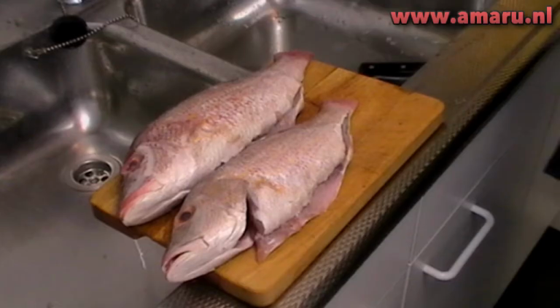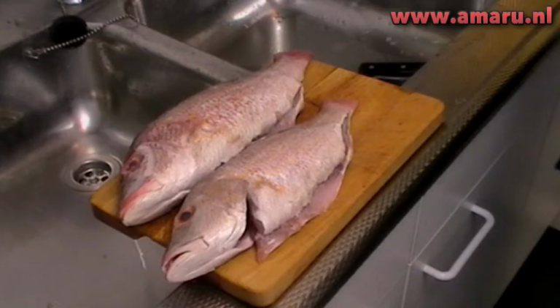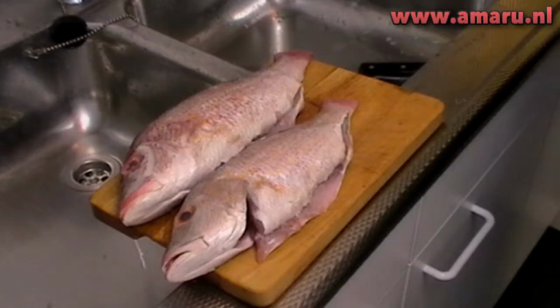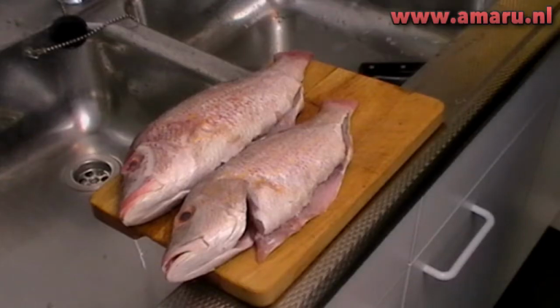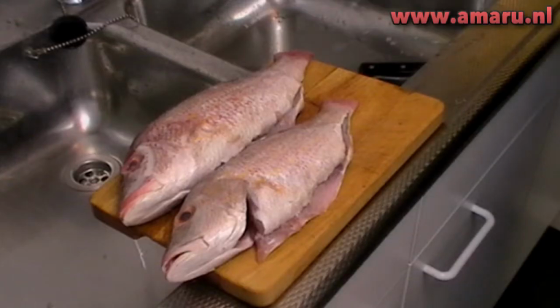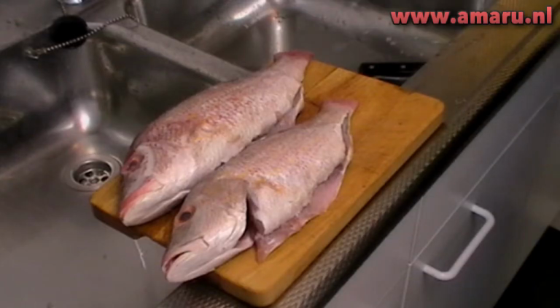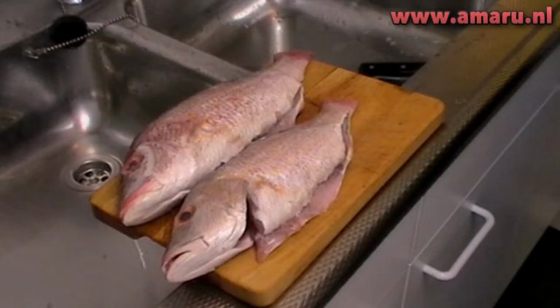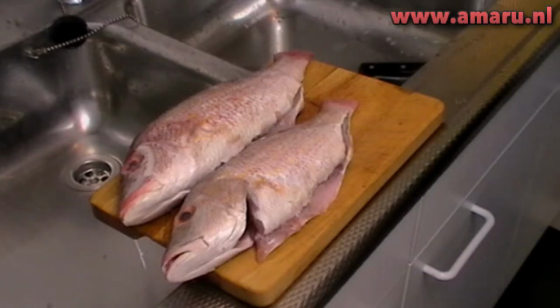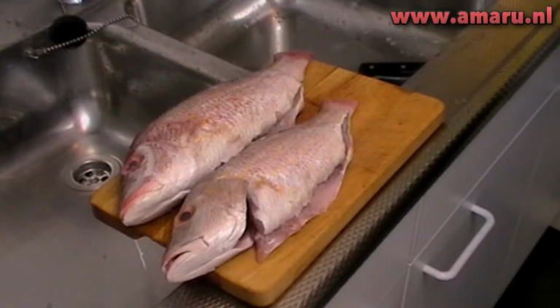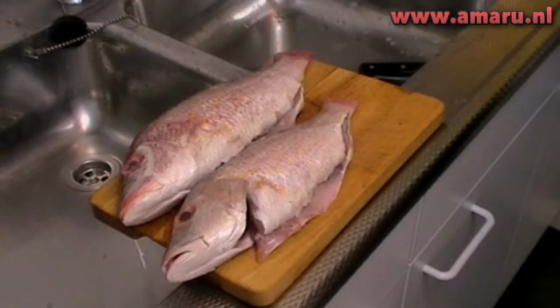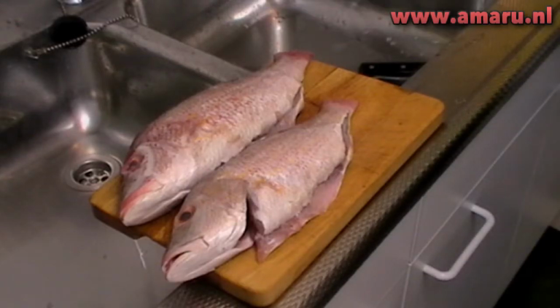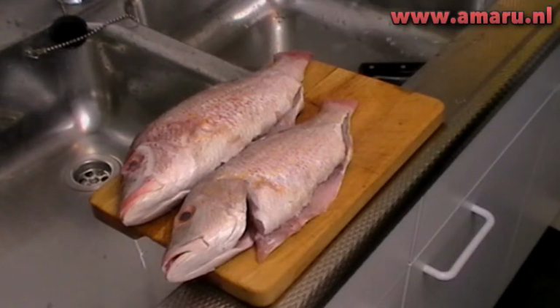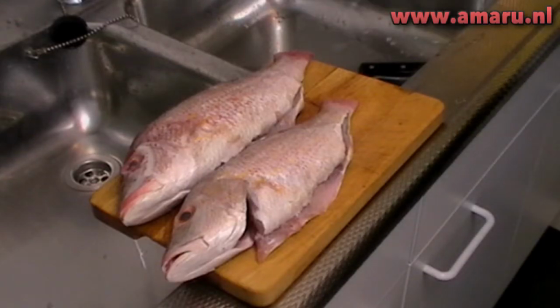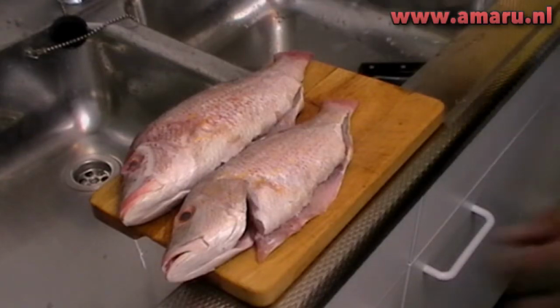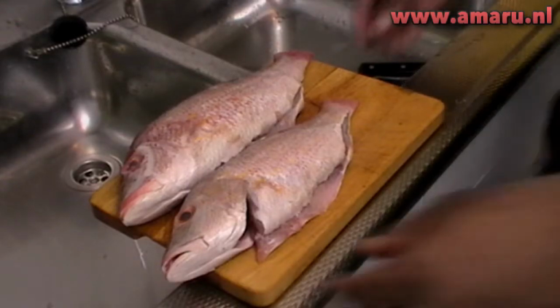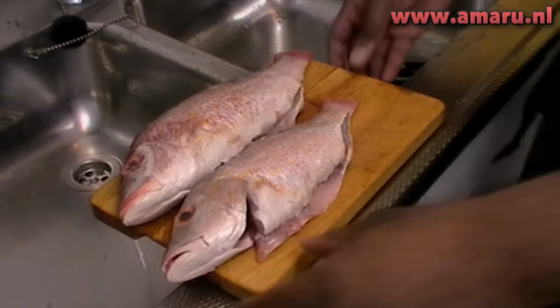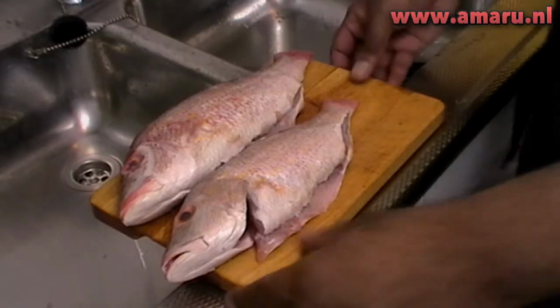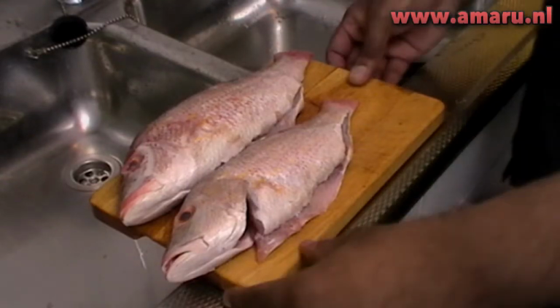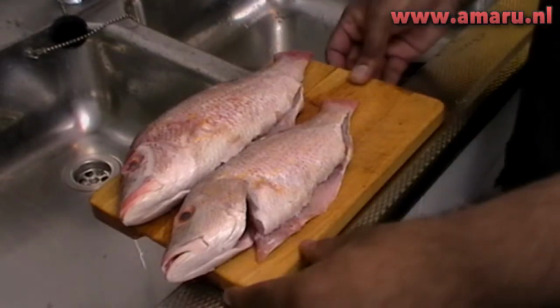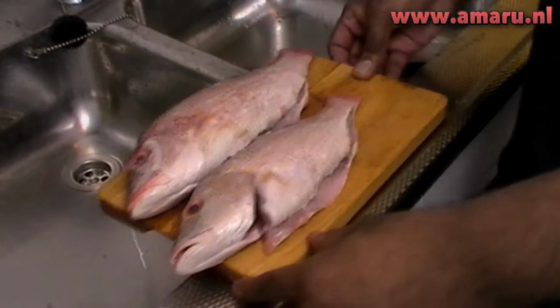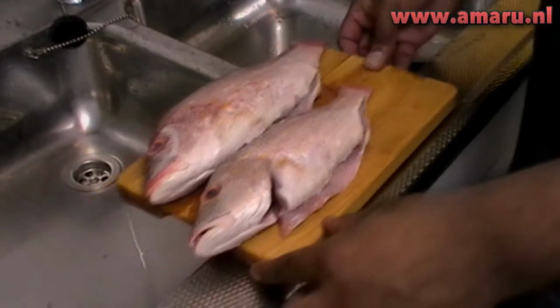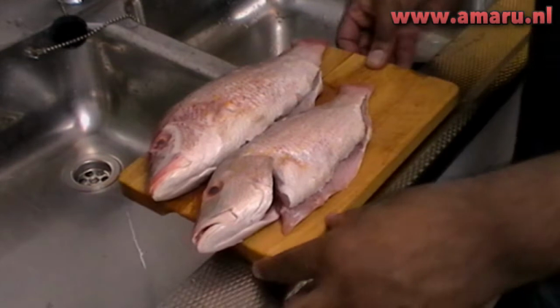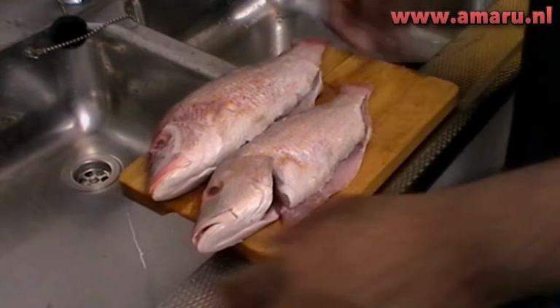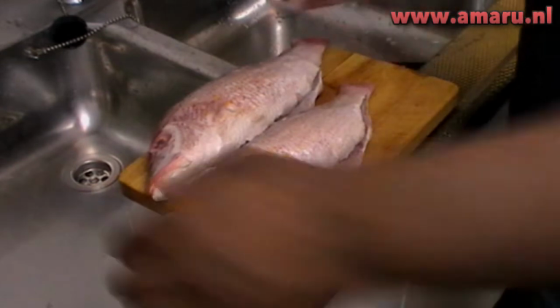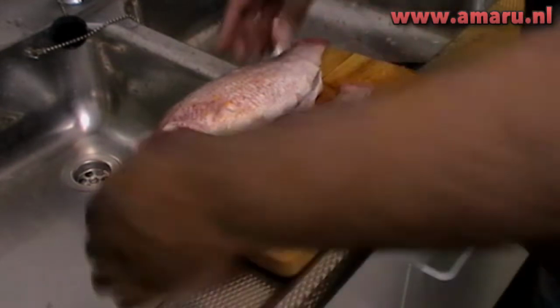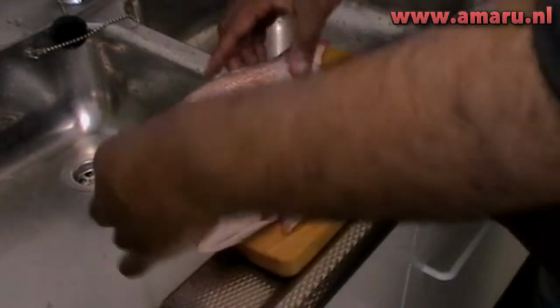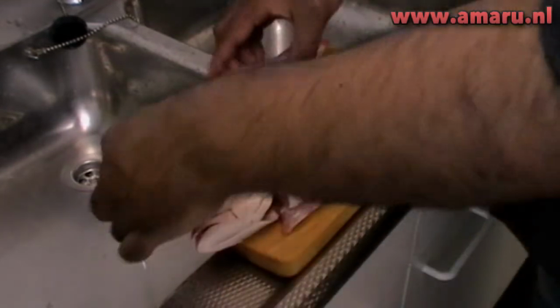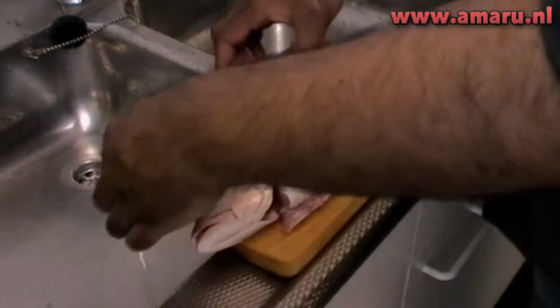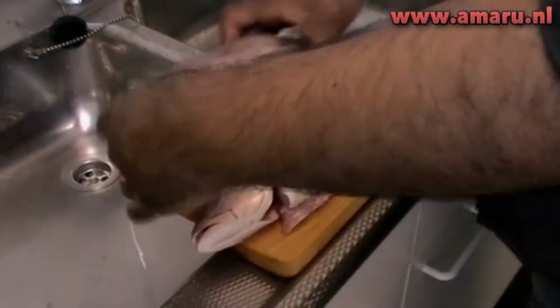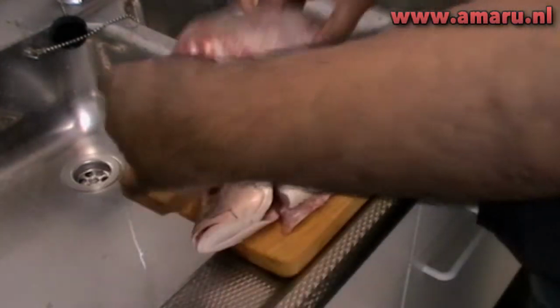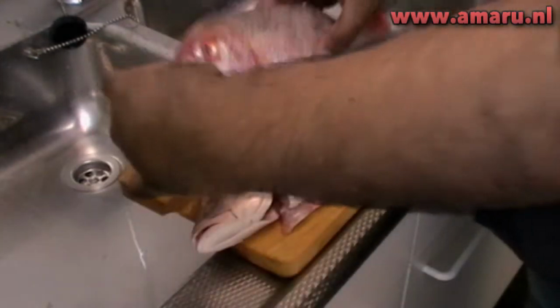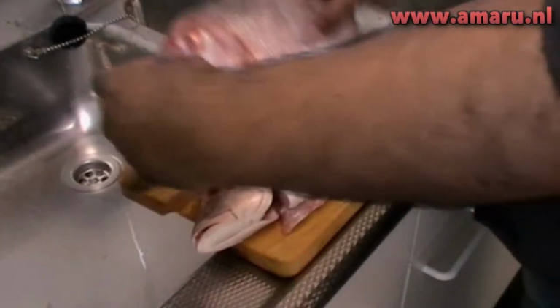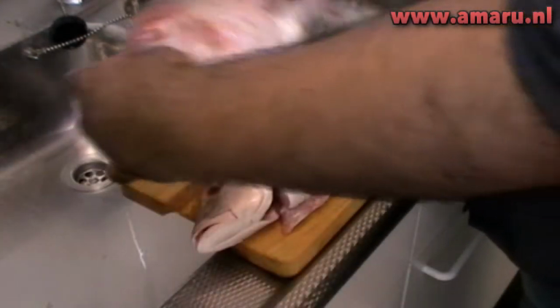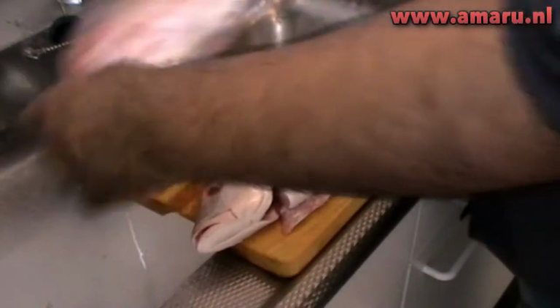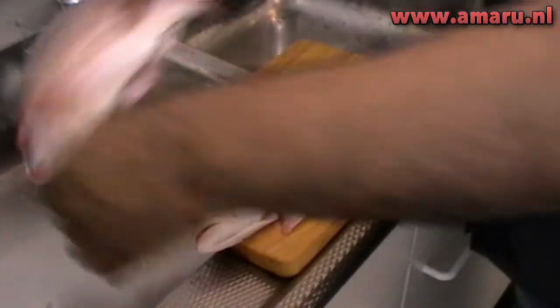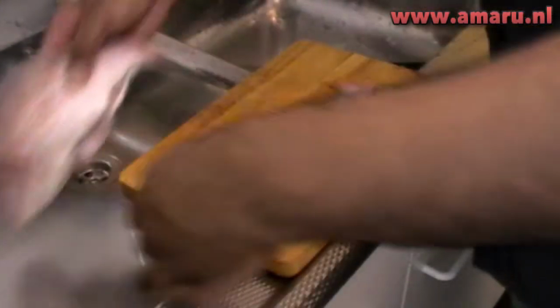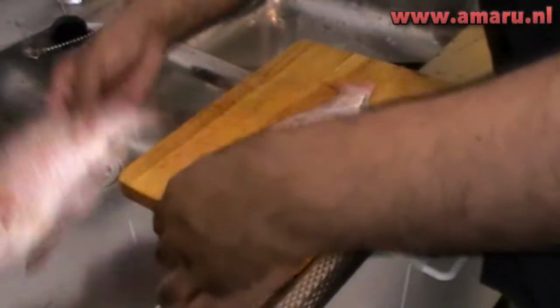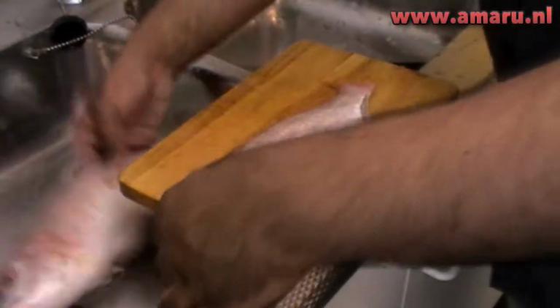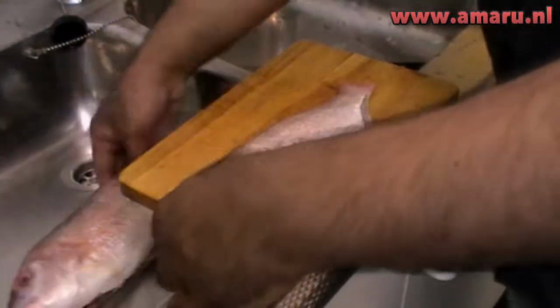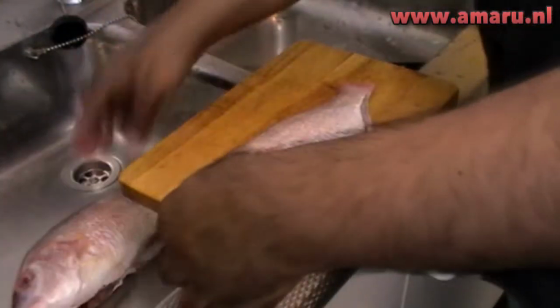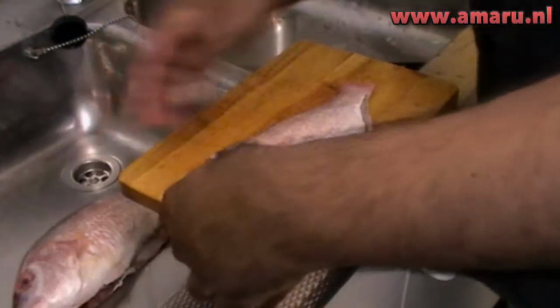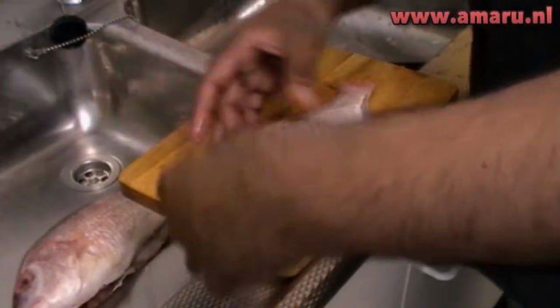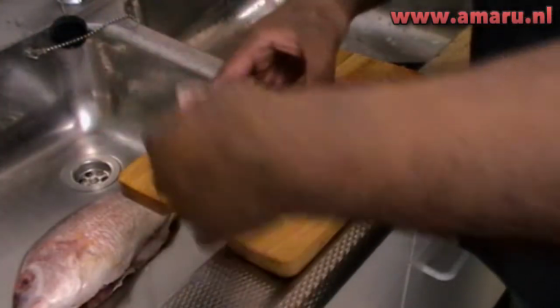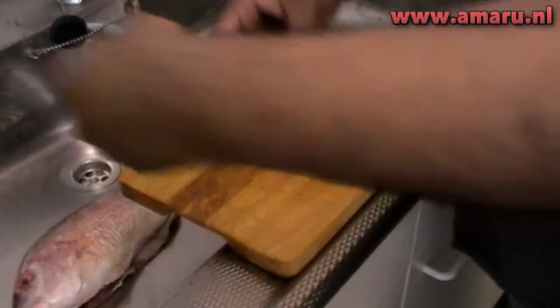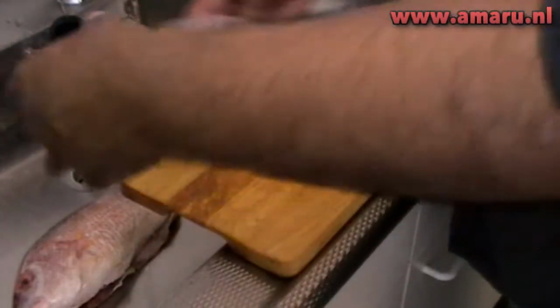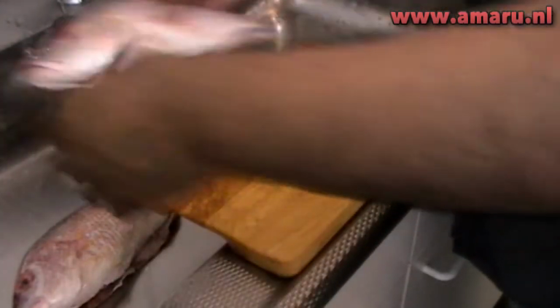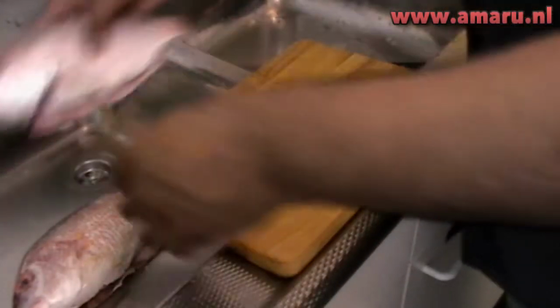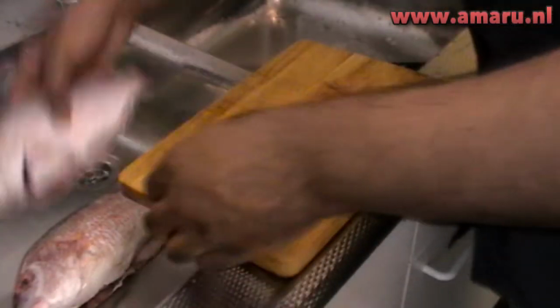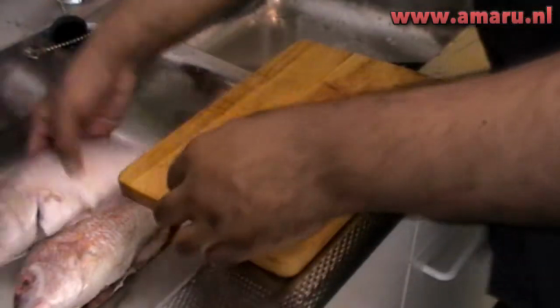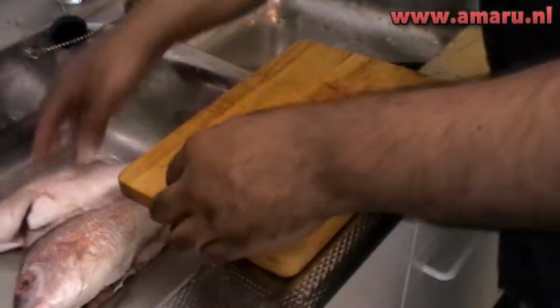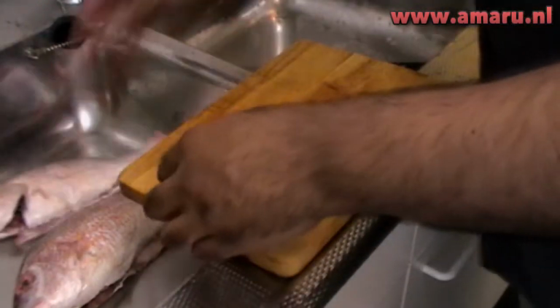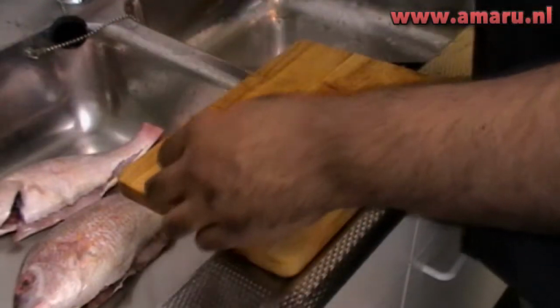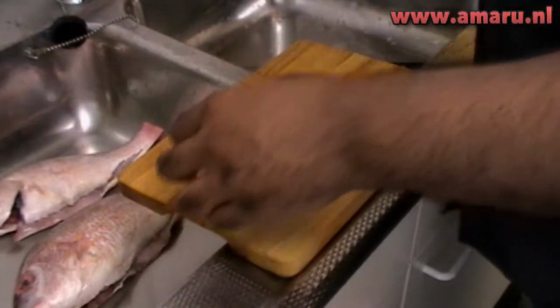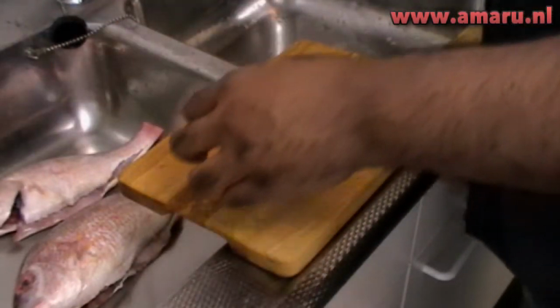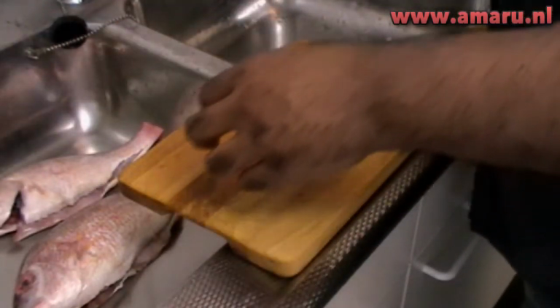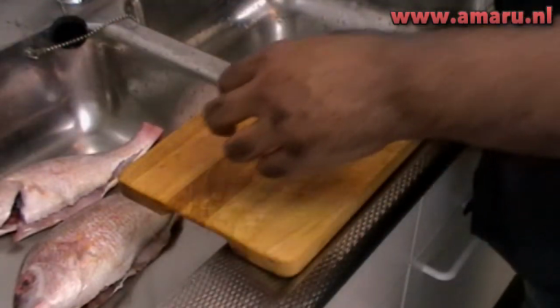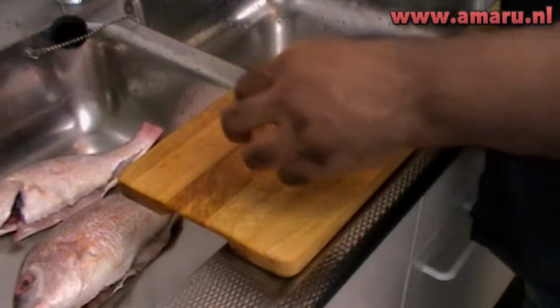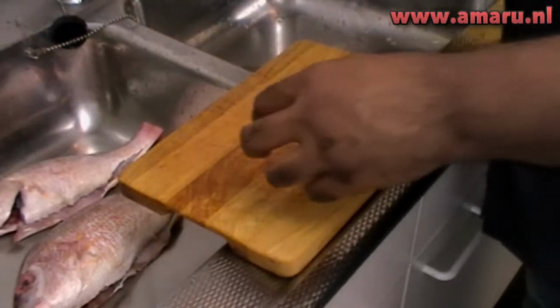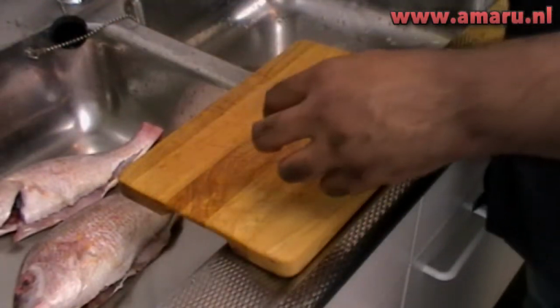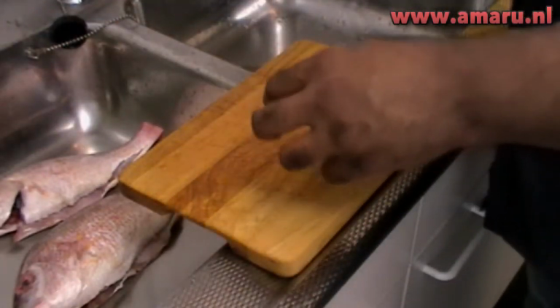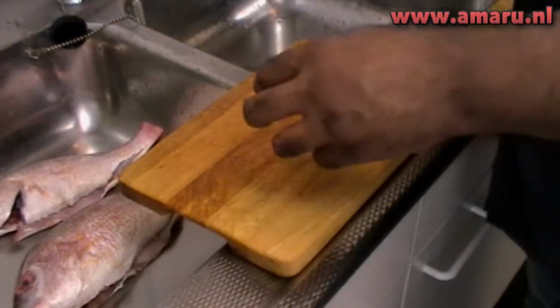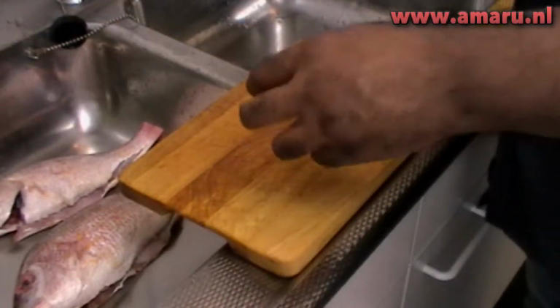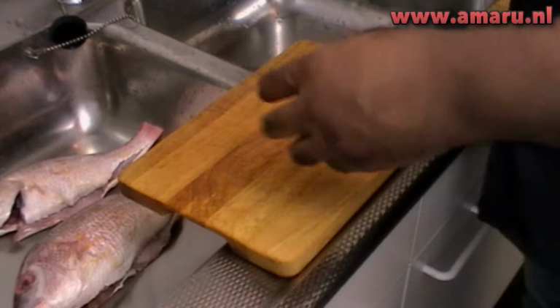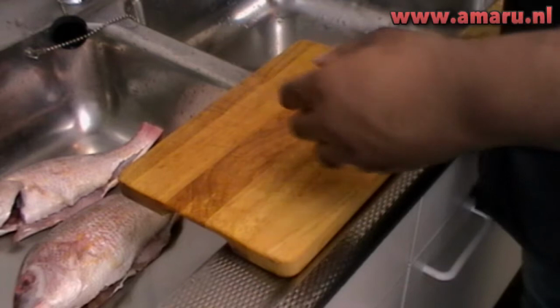First of all, you'll need to gut and scale your fish, because you don't want to eat all the gooby fishy stuff — unless you're a pig, and I know you're not.